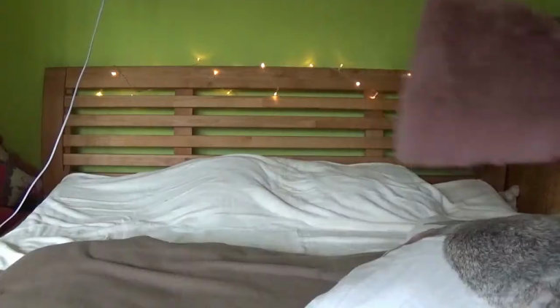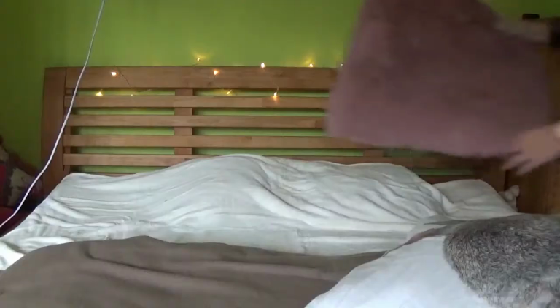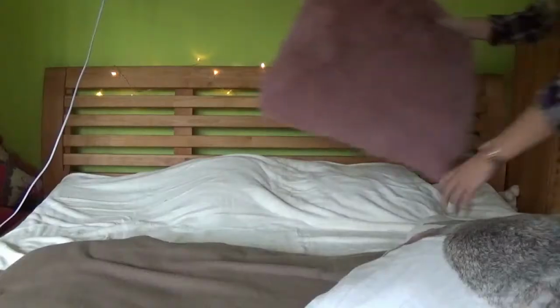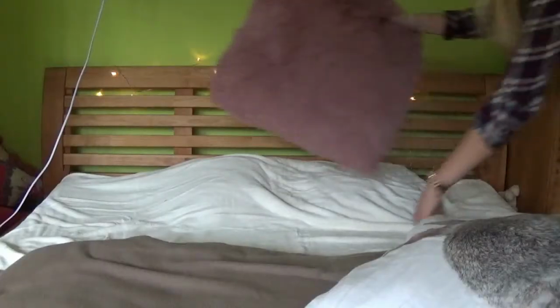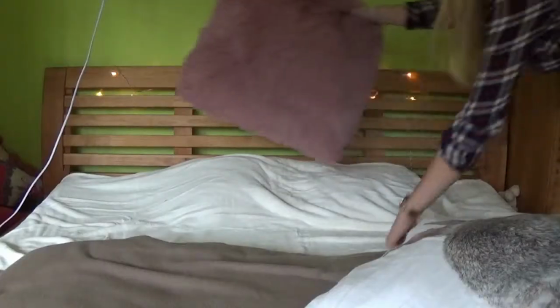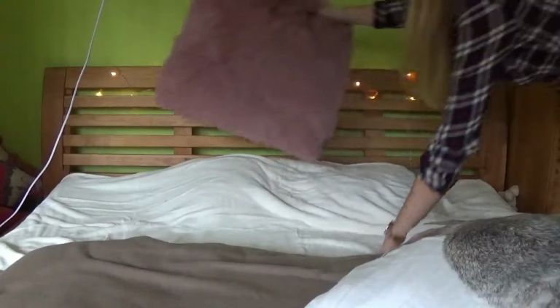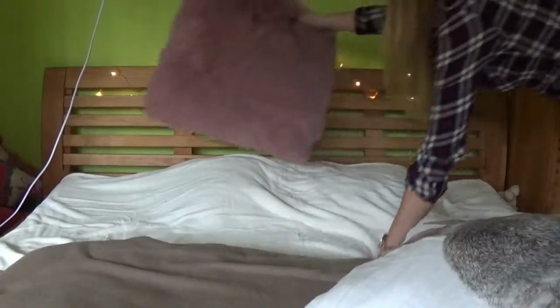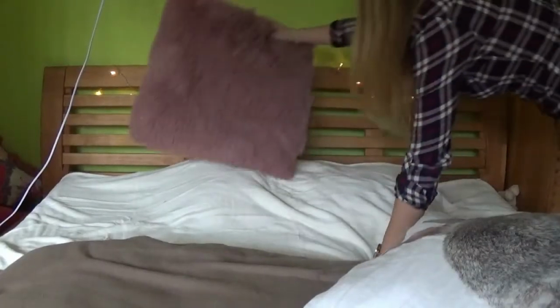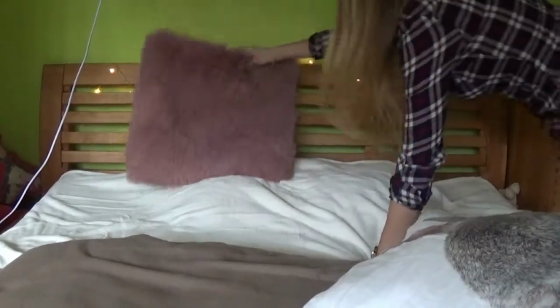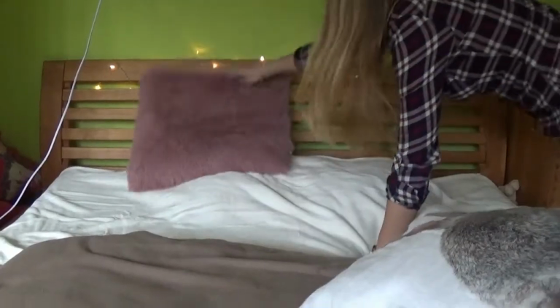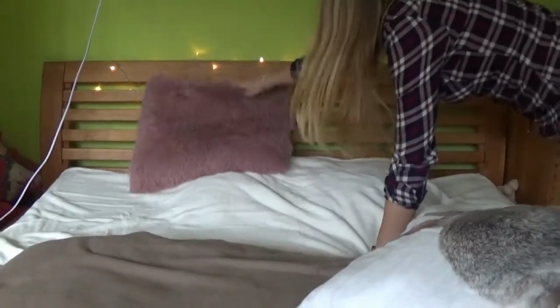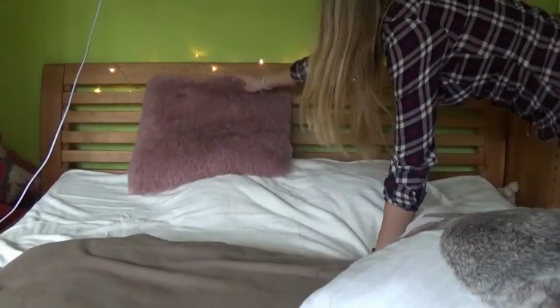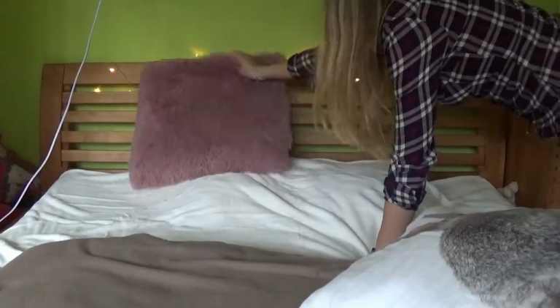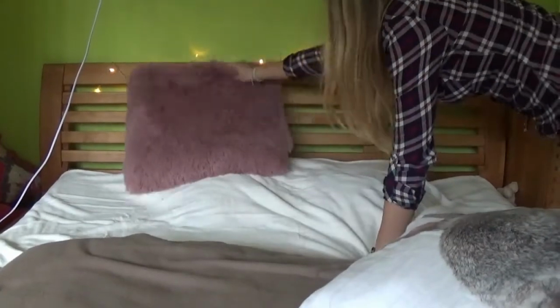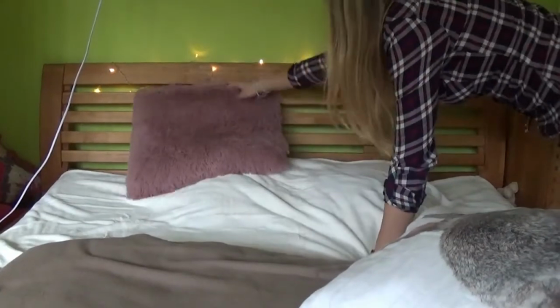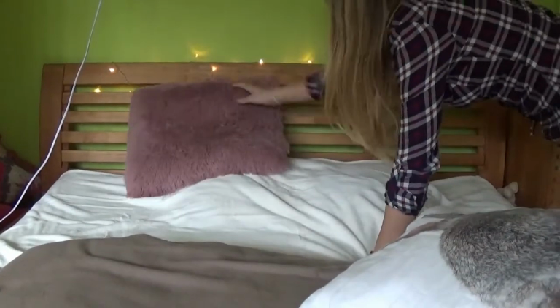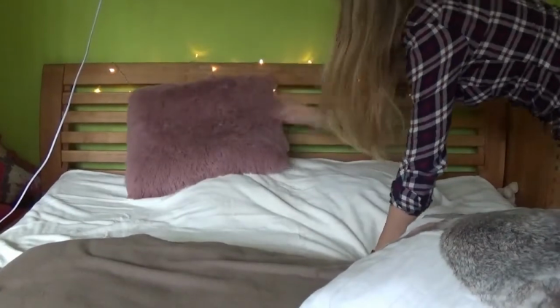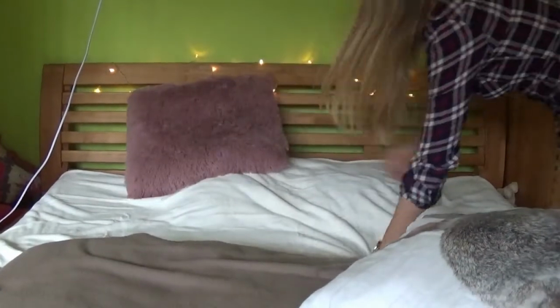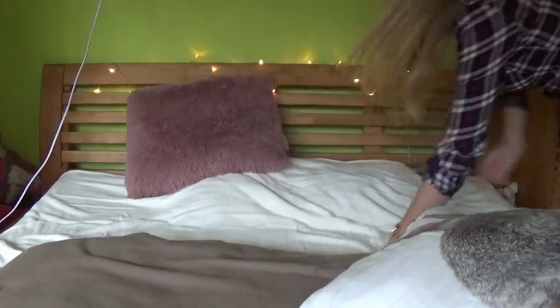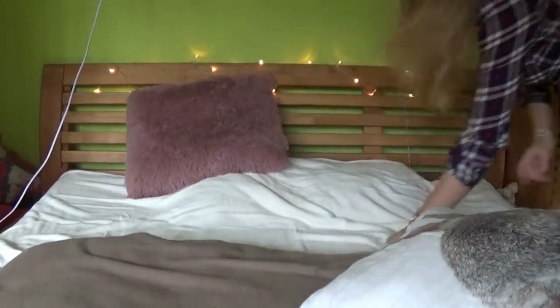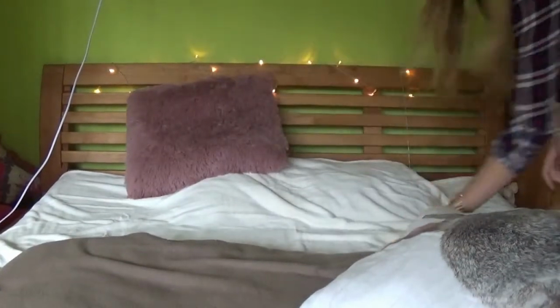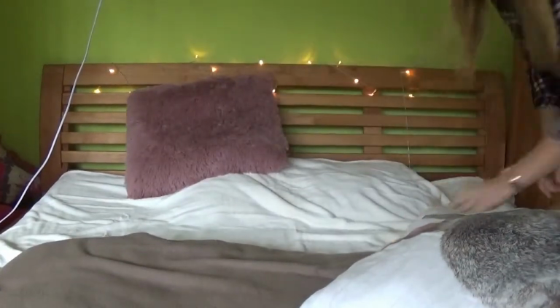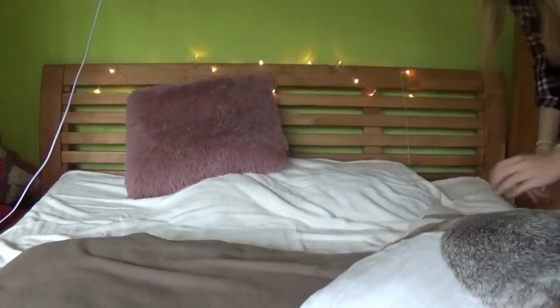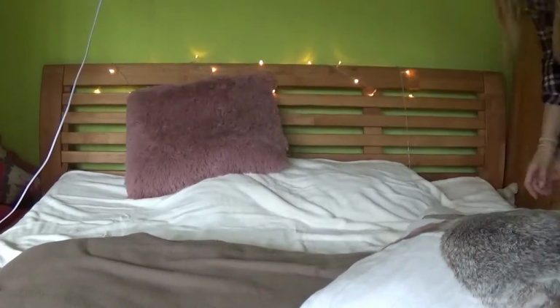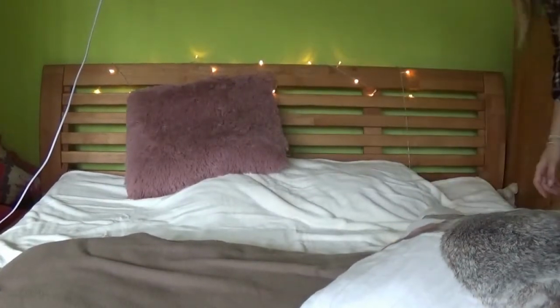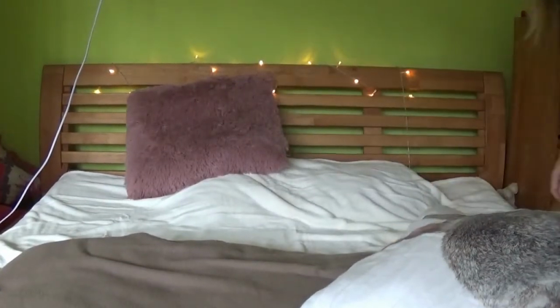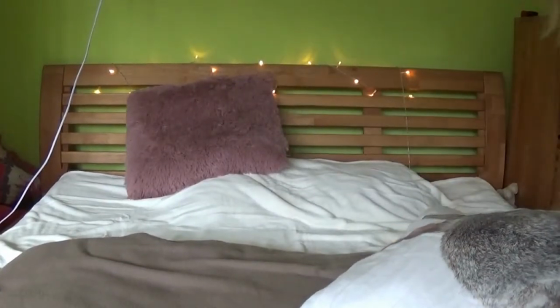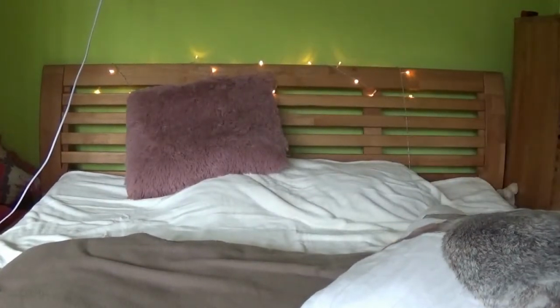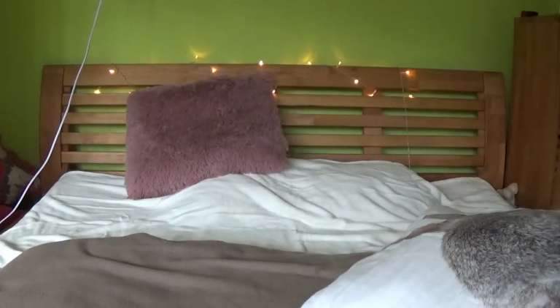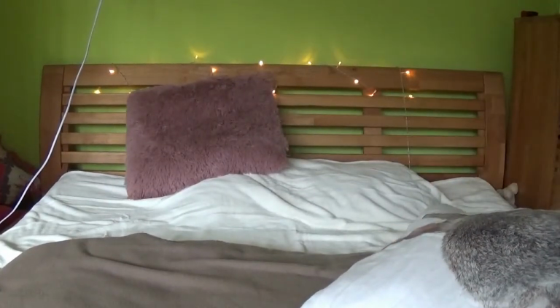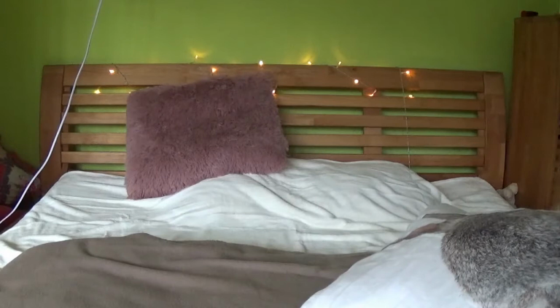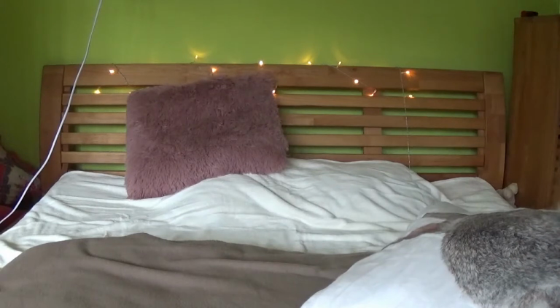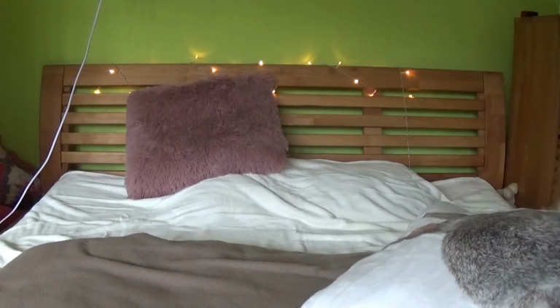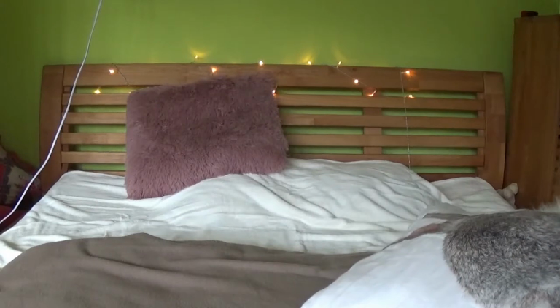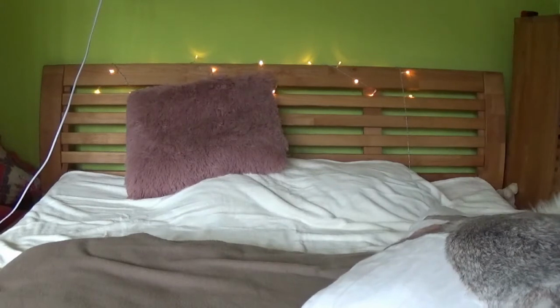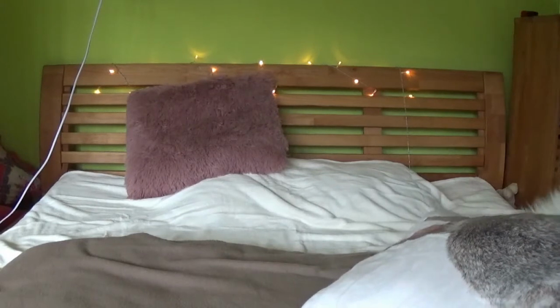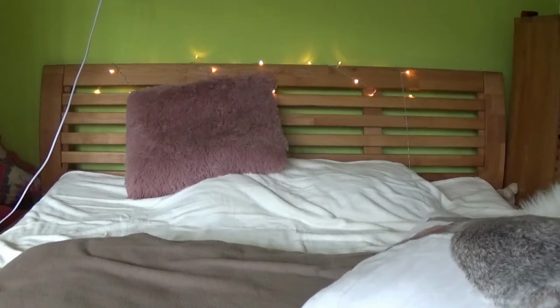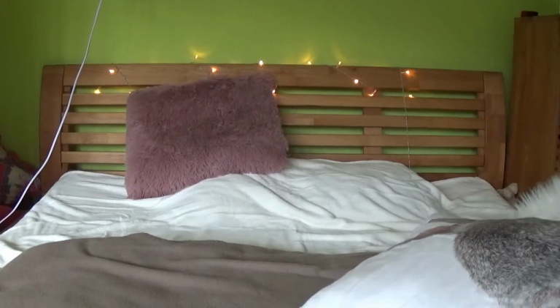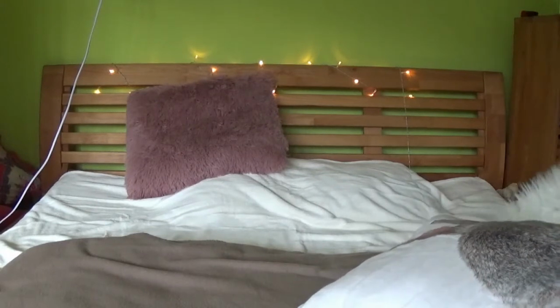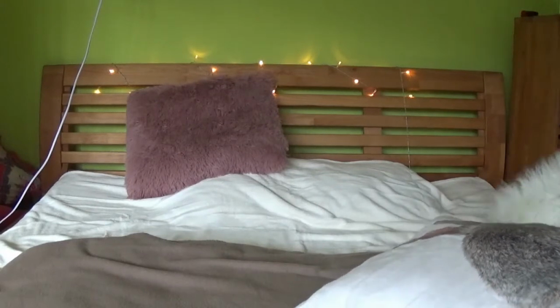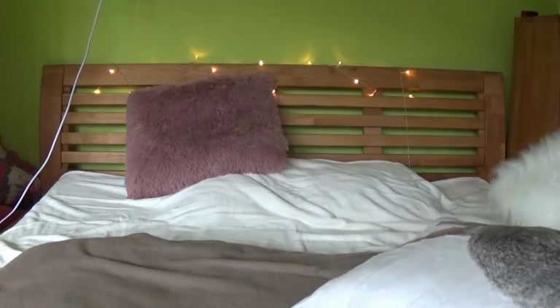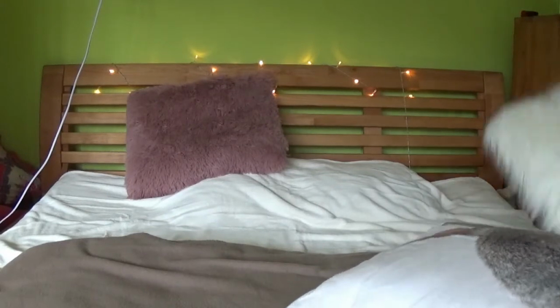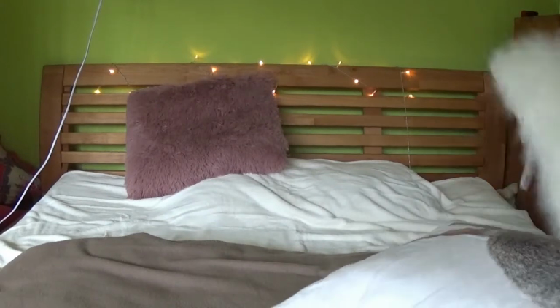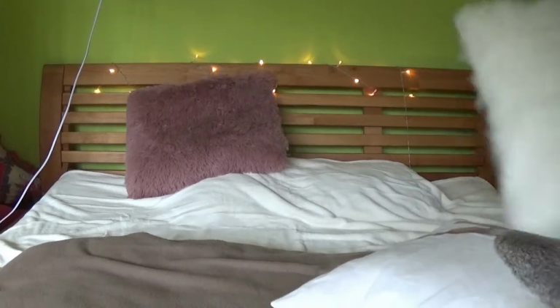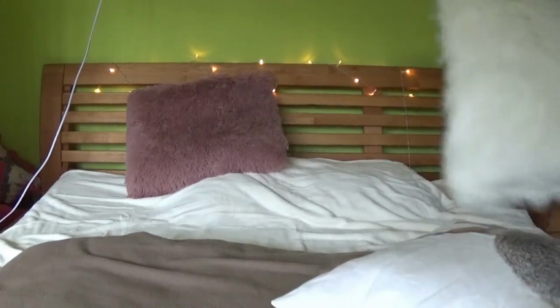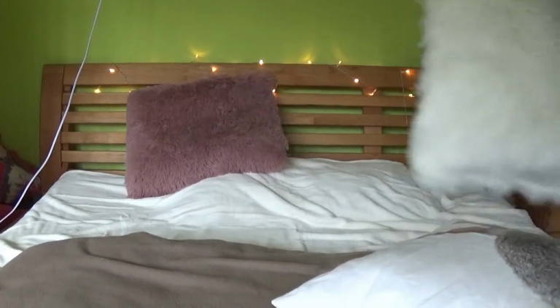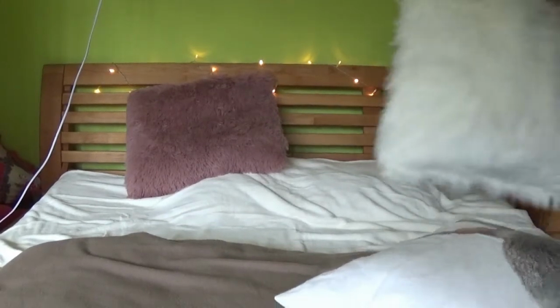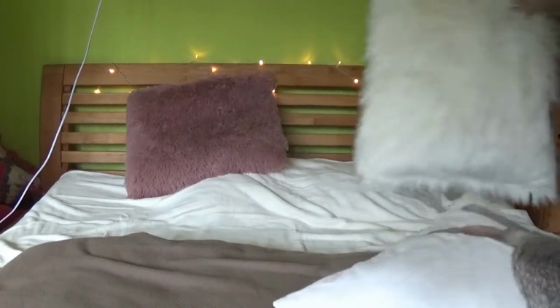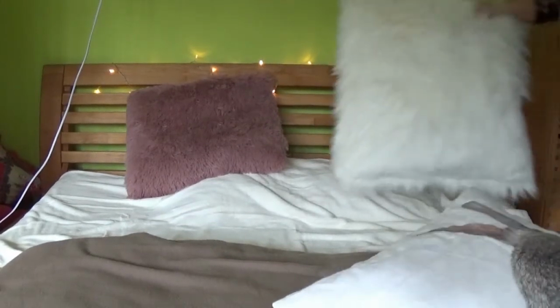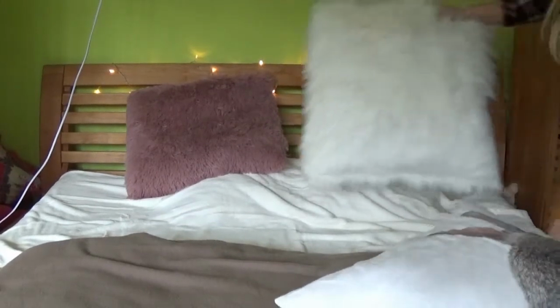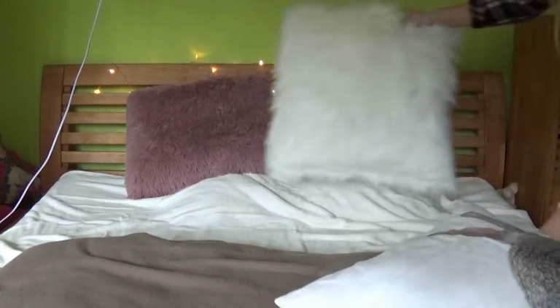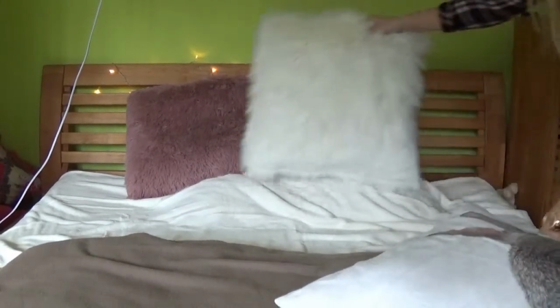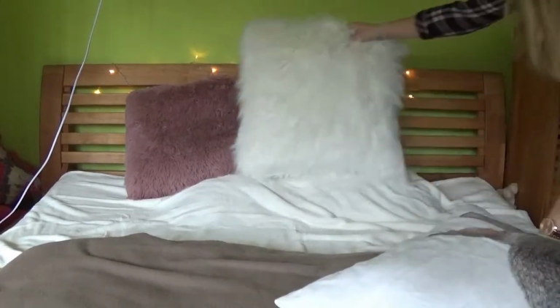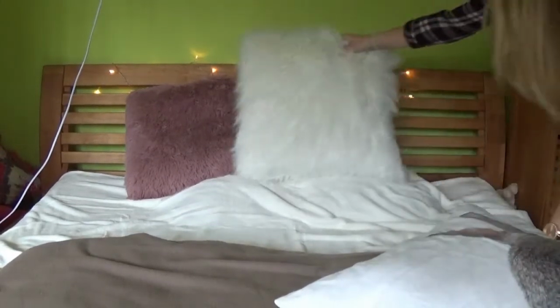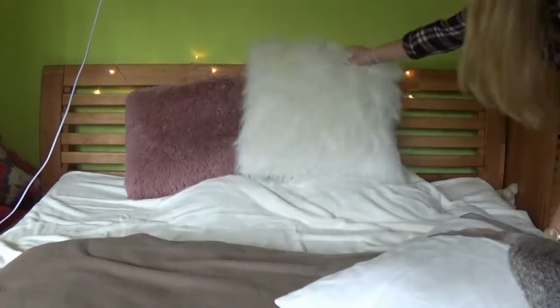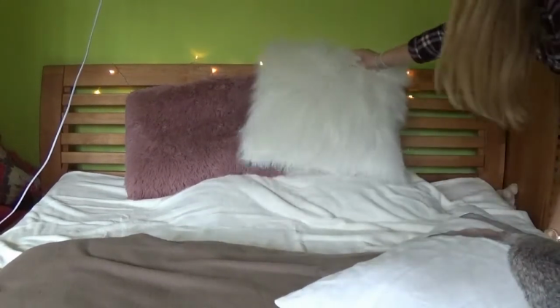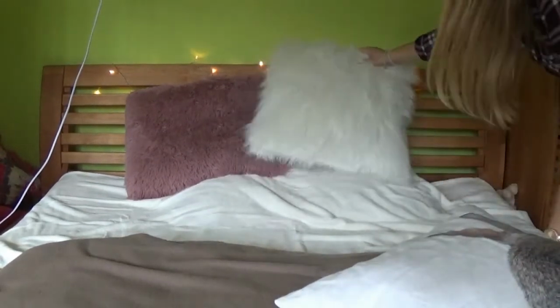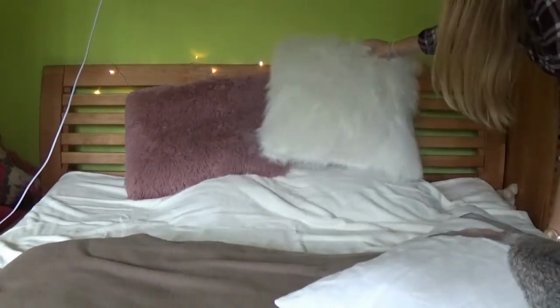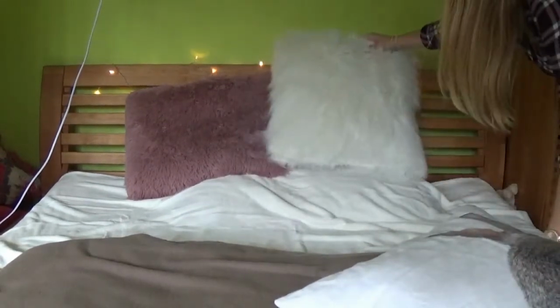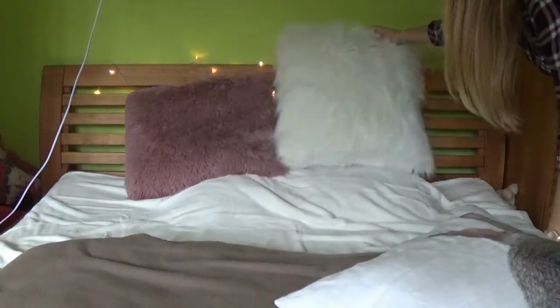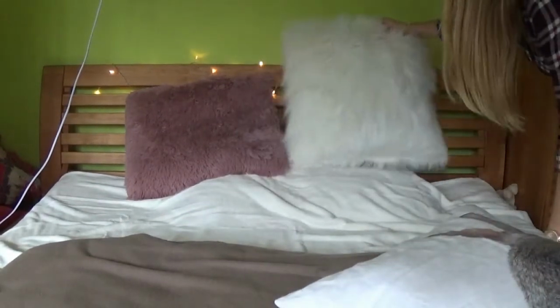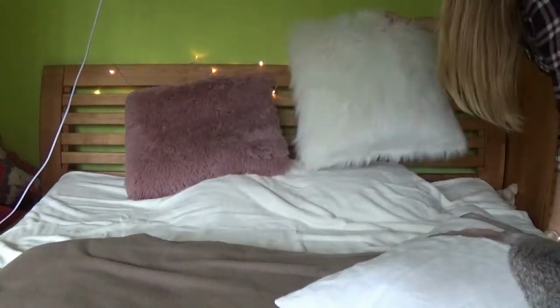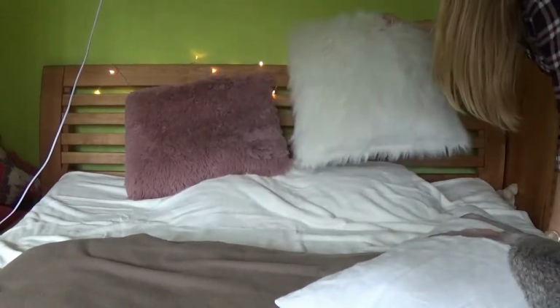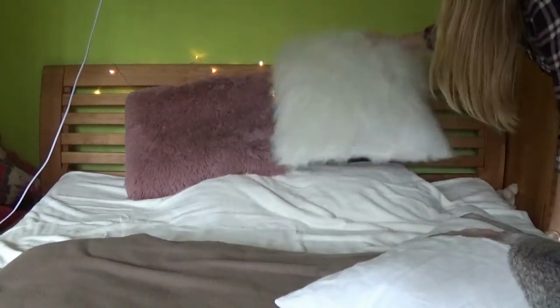Als erstes habe ich einfach mein Bett mit ein paar herbstlichen Kissen und Decken verschönert.